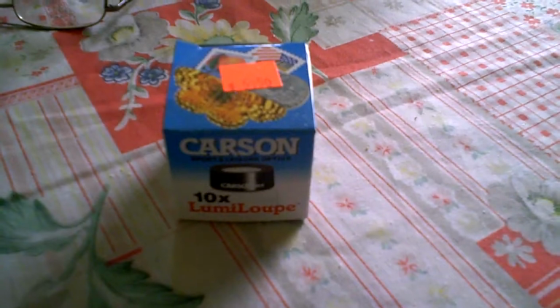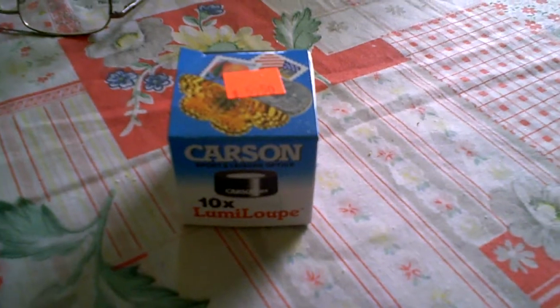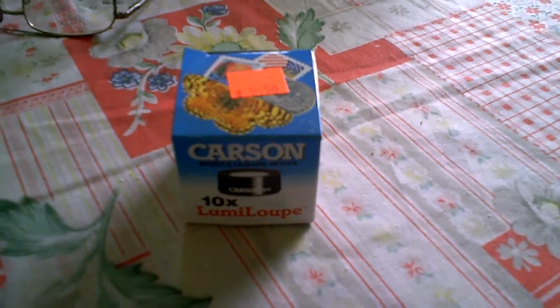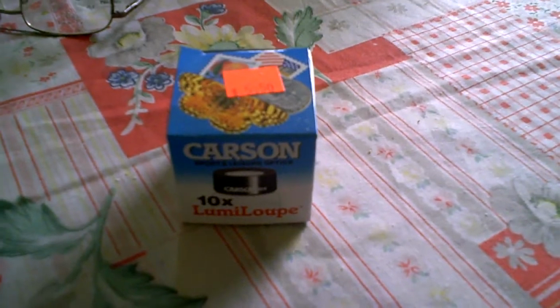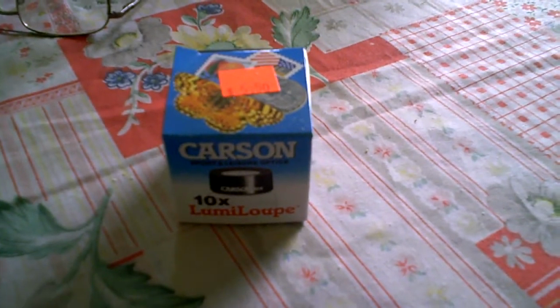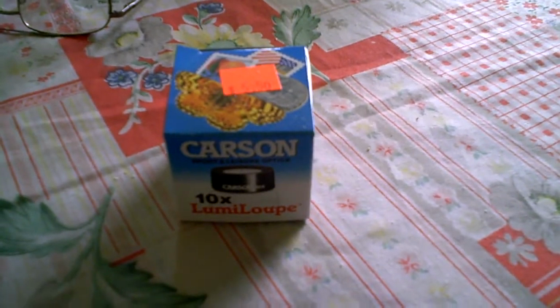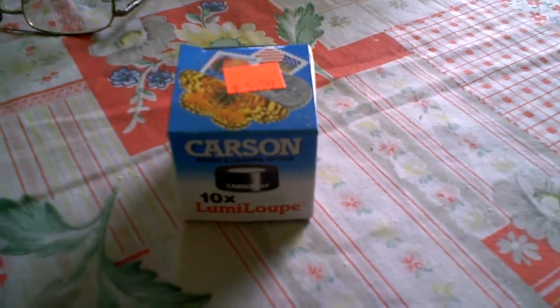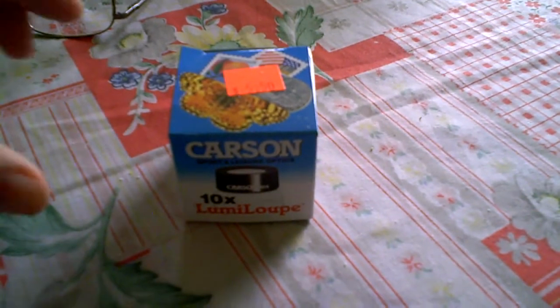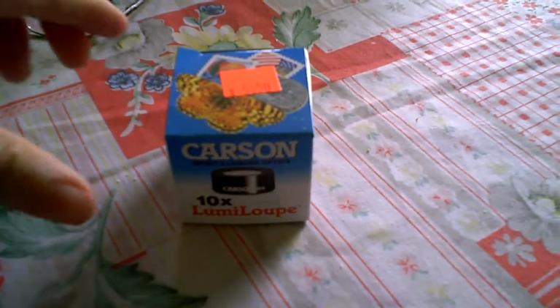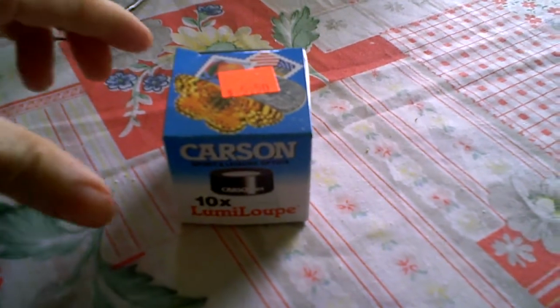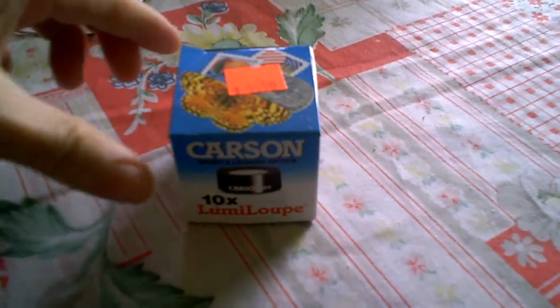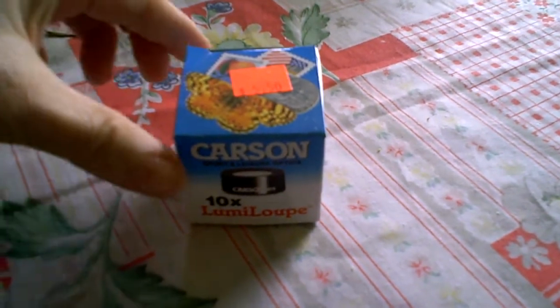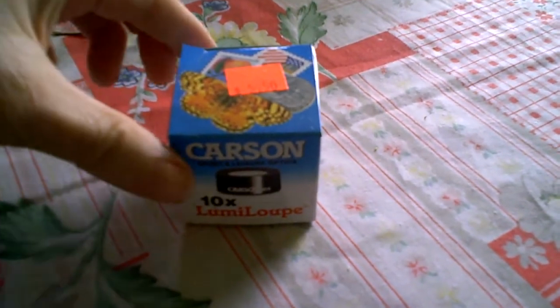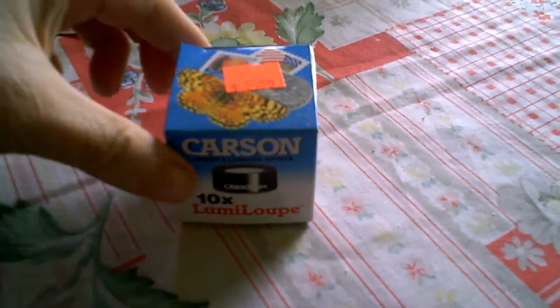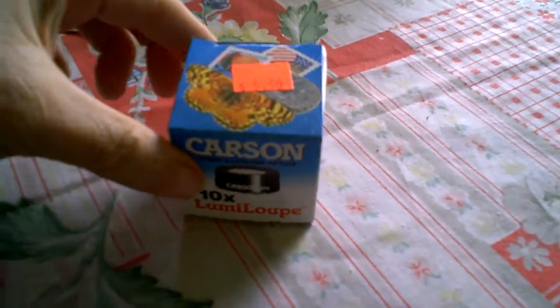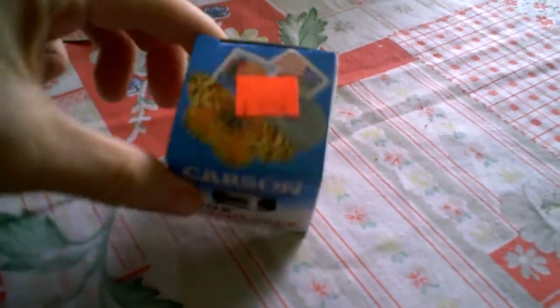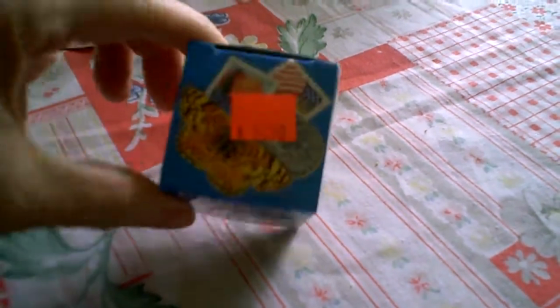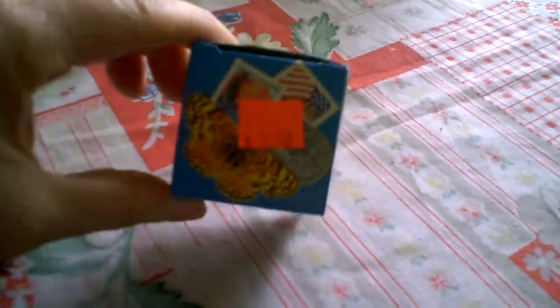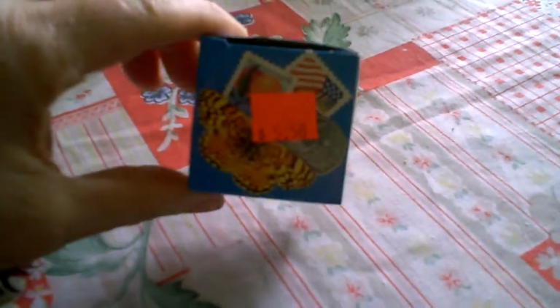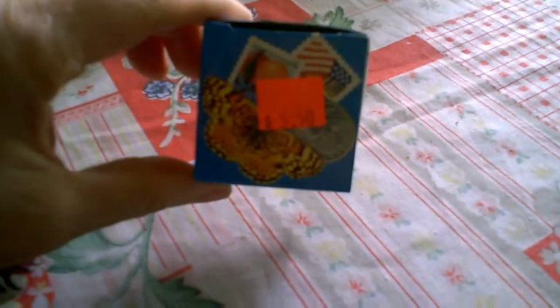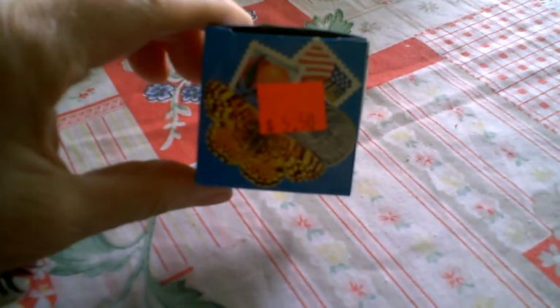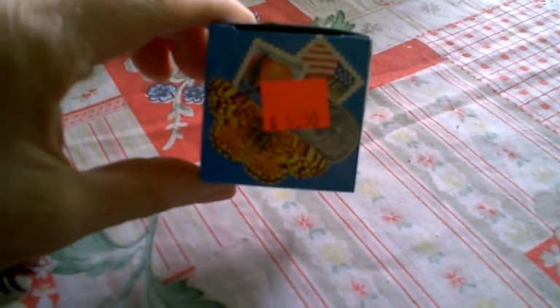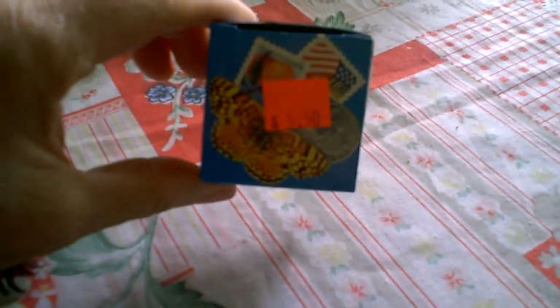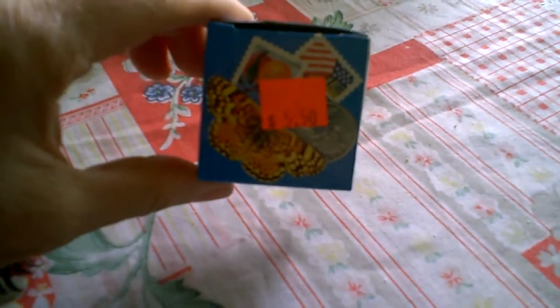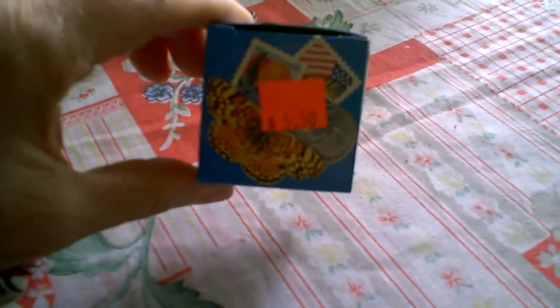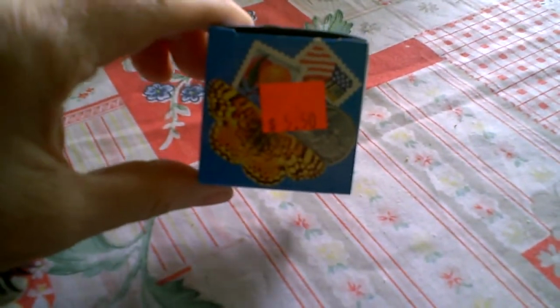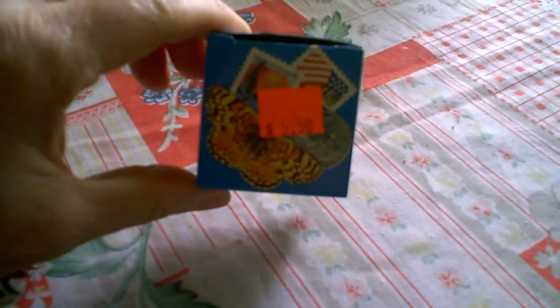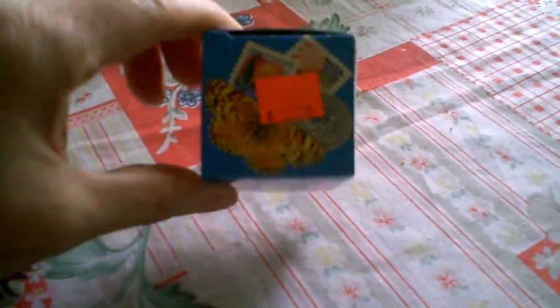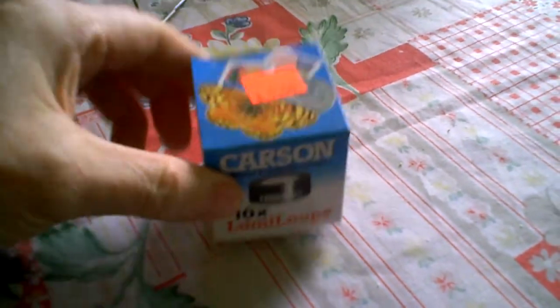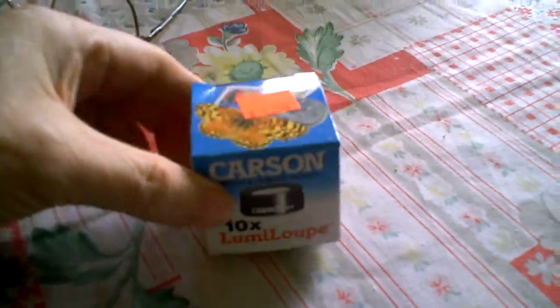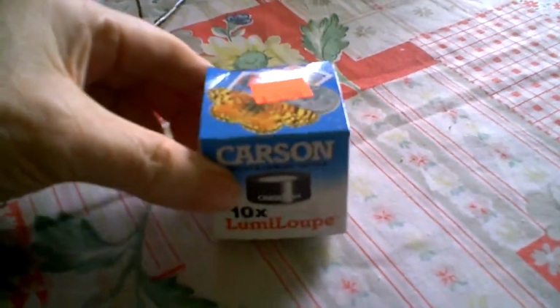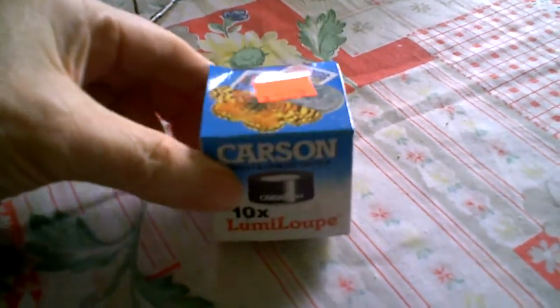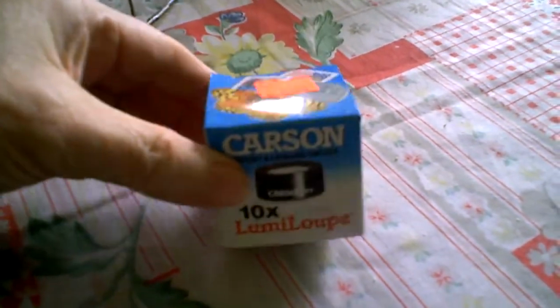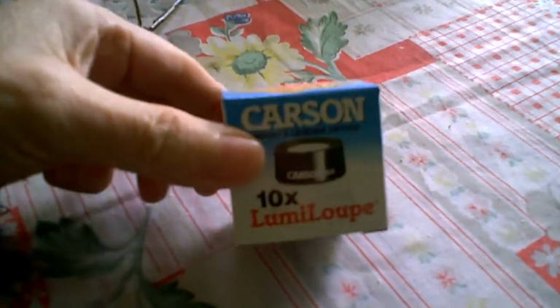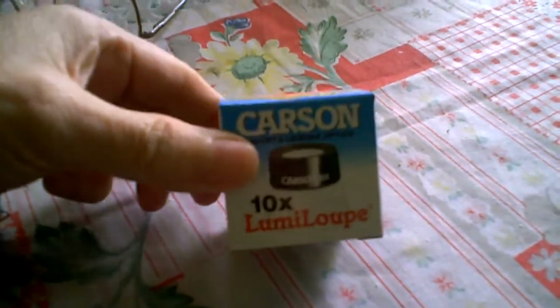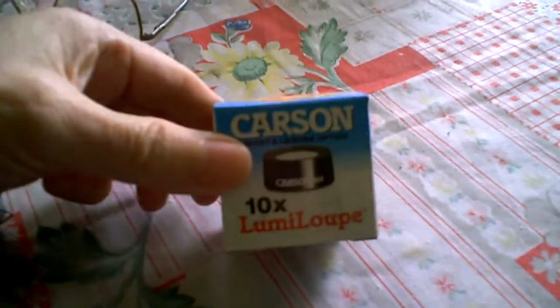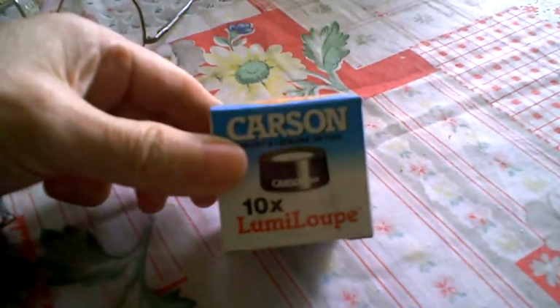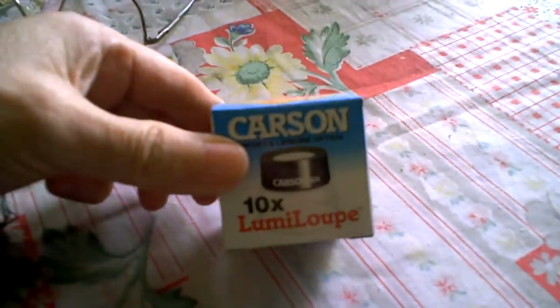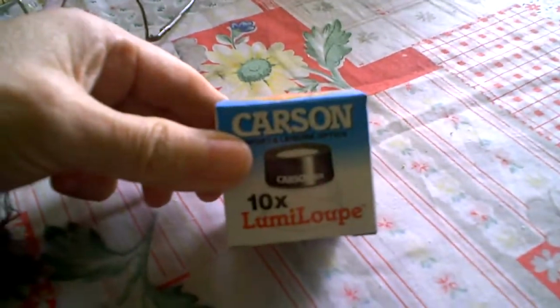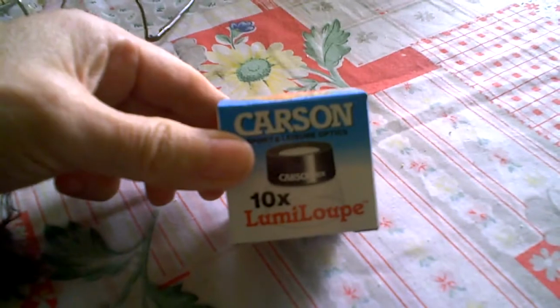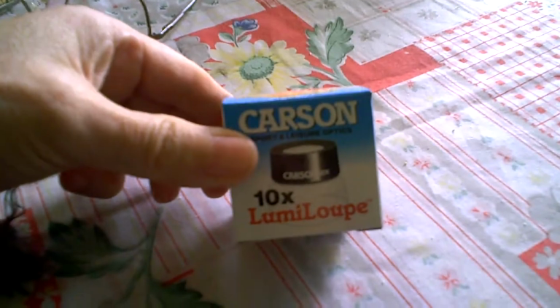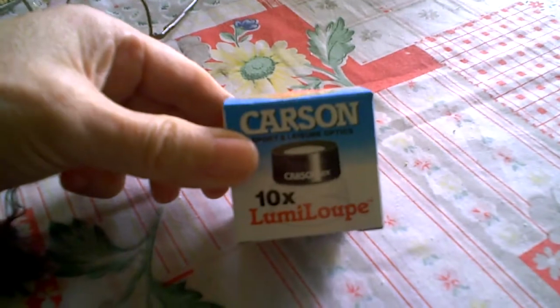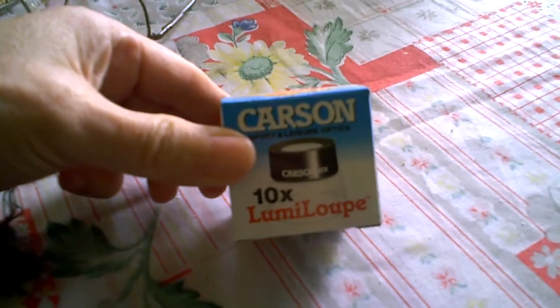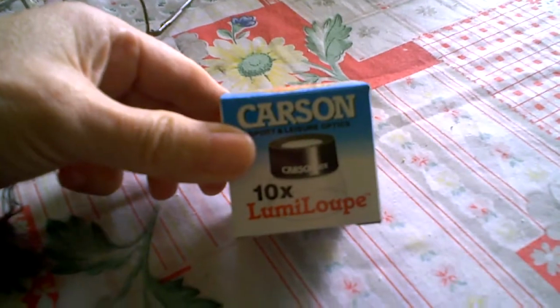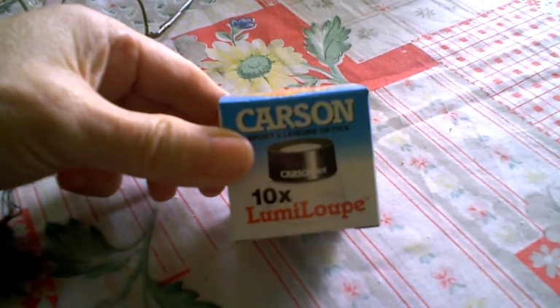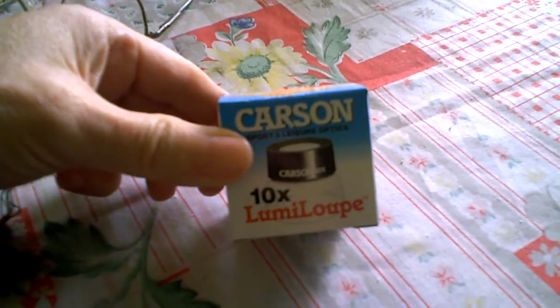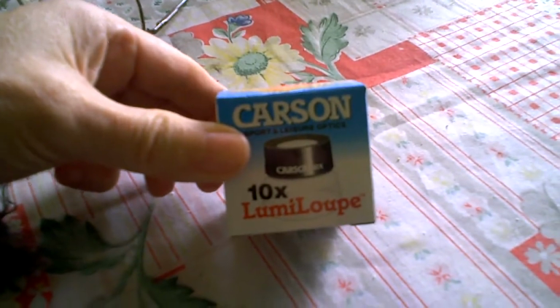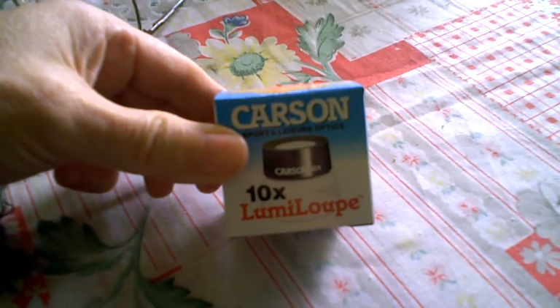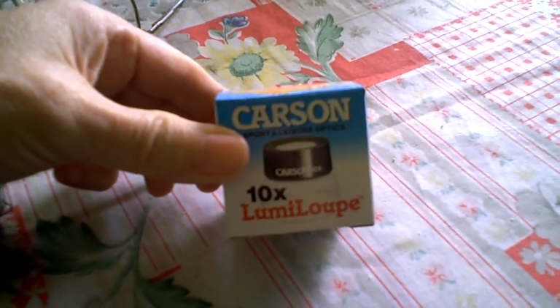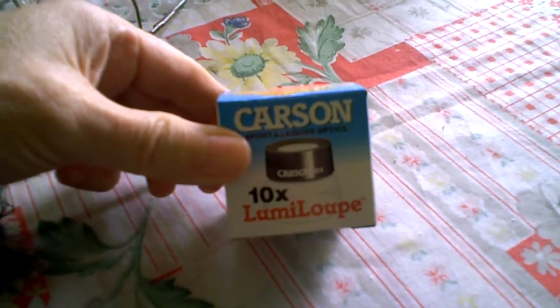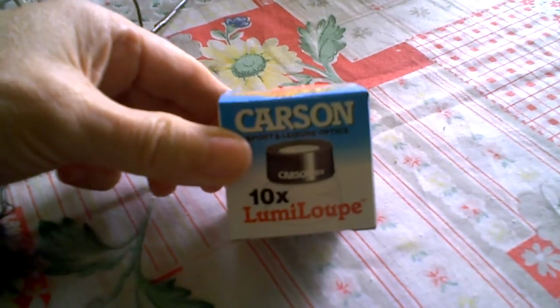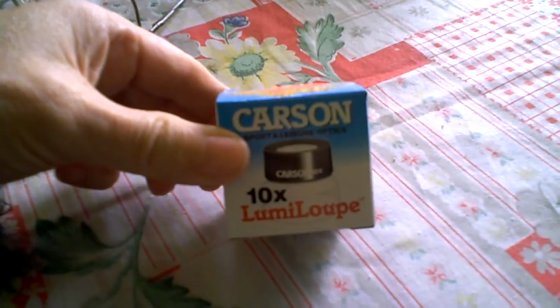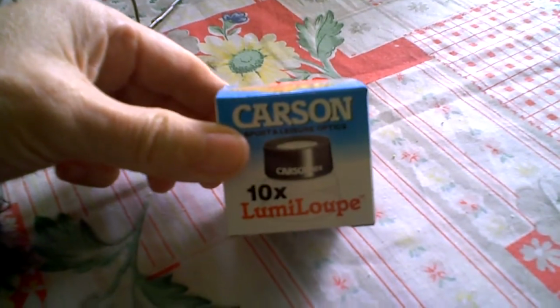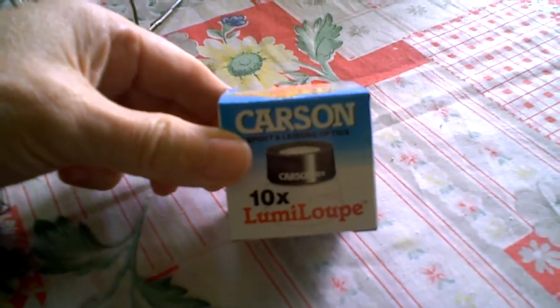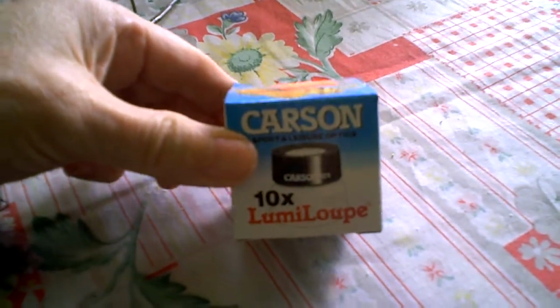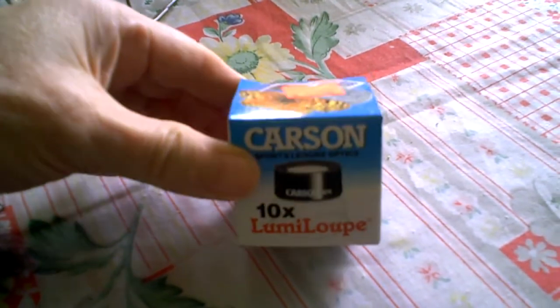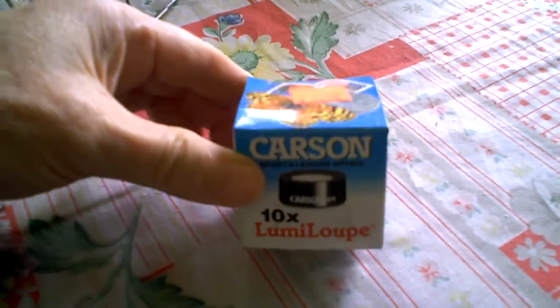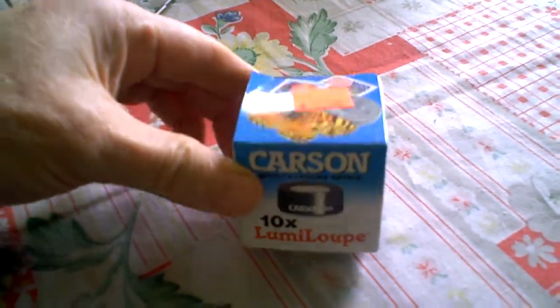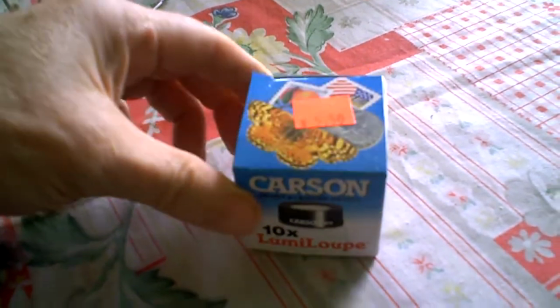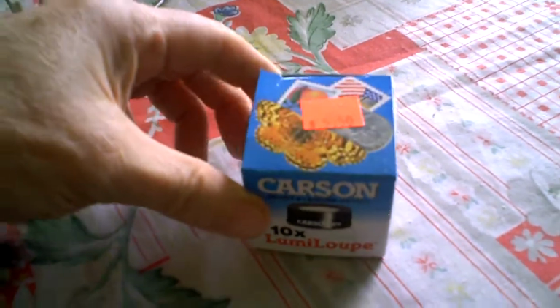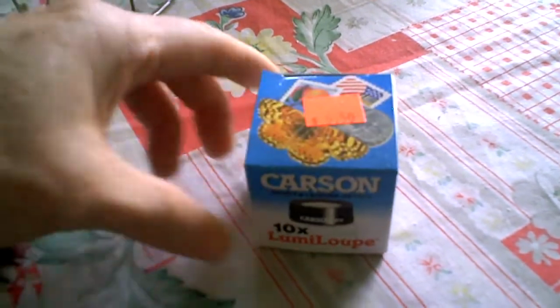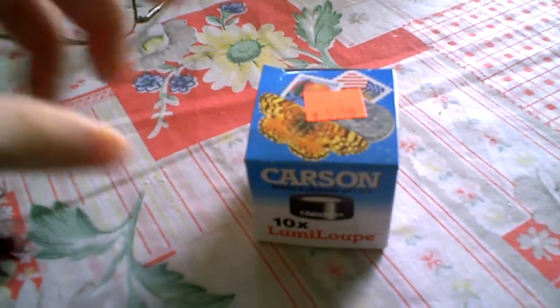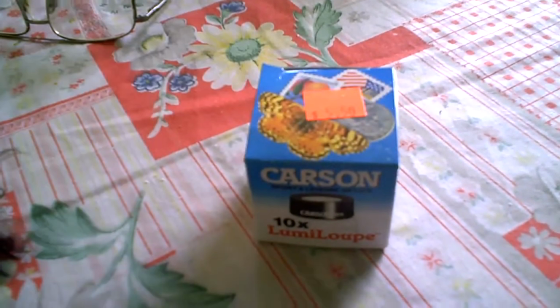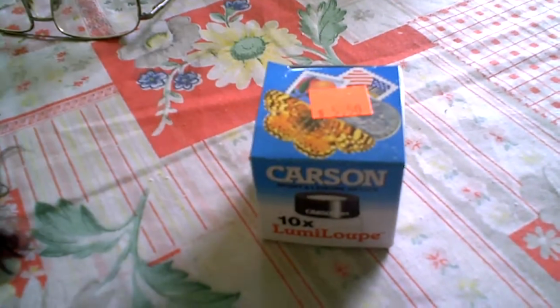Want to have some fun? Get you one of these. I got it for $5.50 at a science store. You can get them for about $7.50 on Amazon.